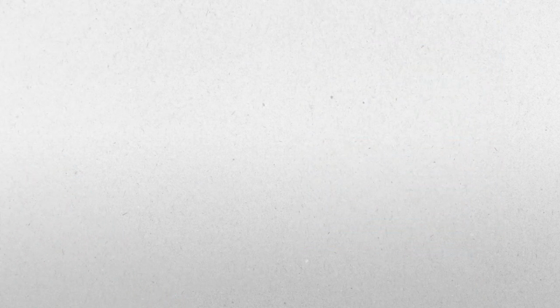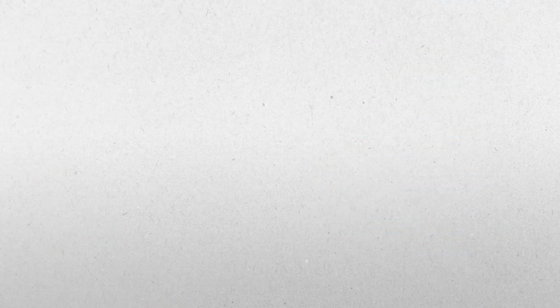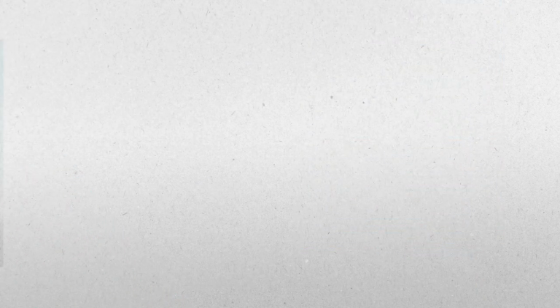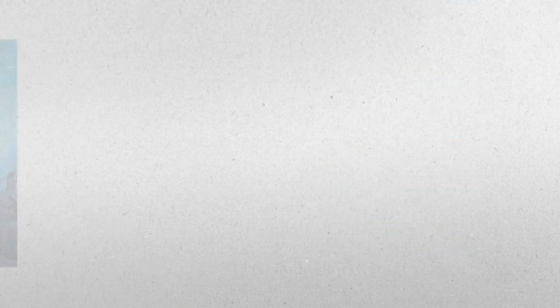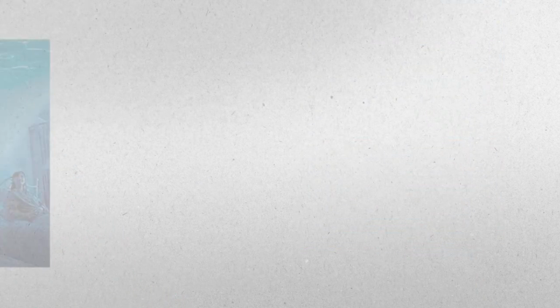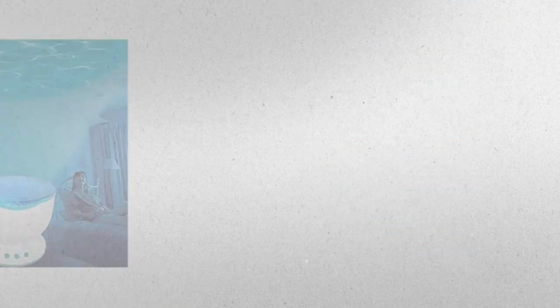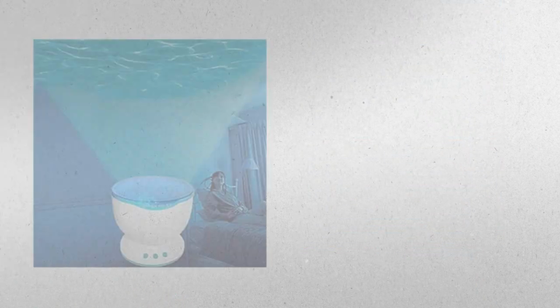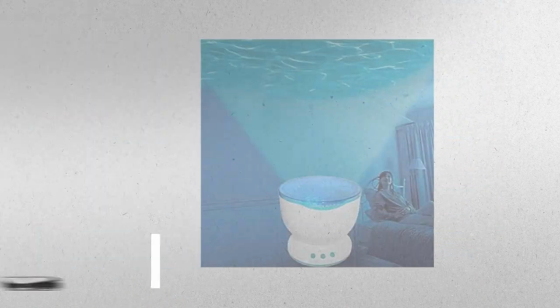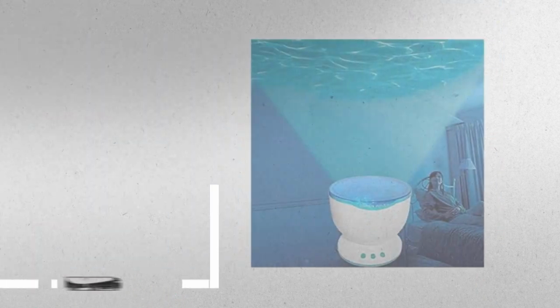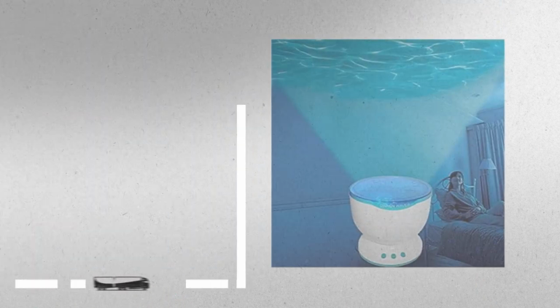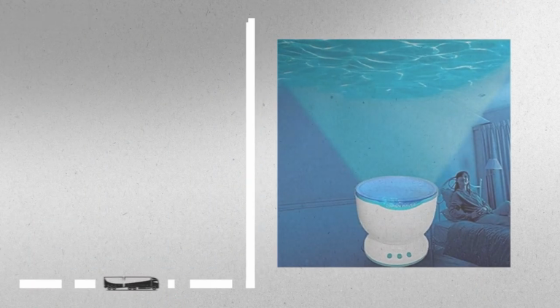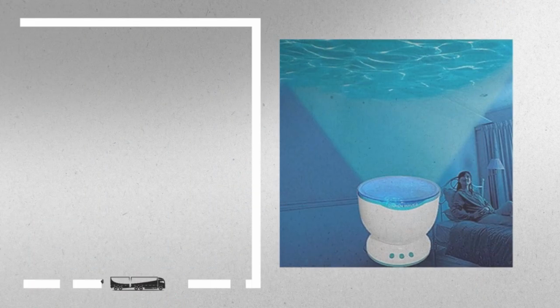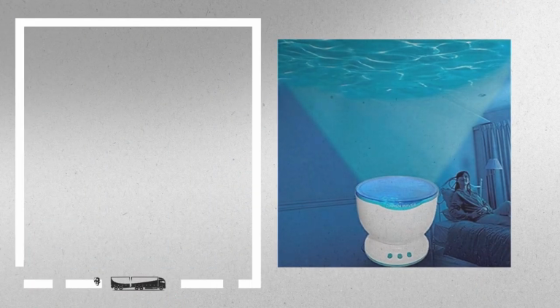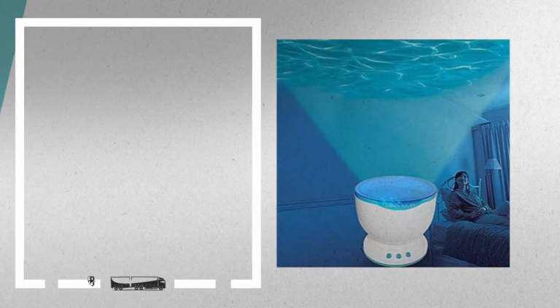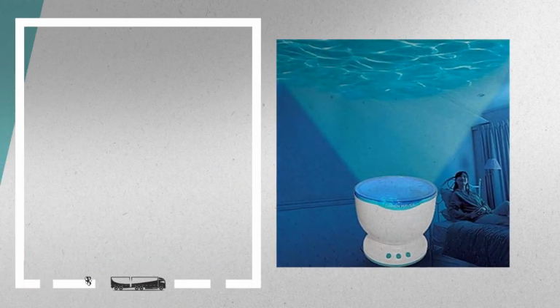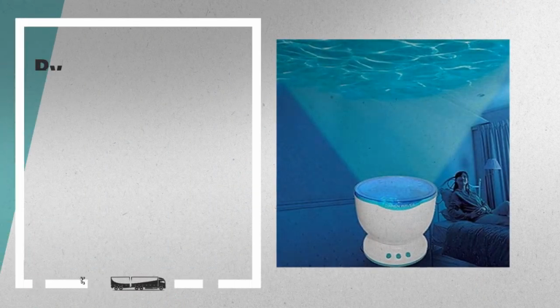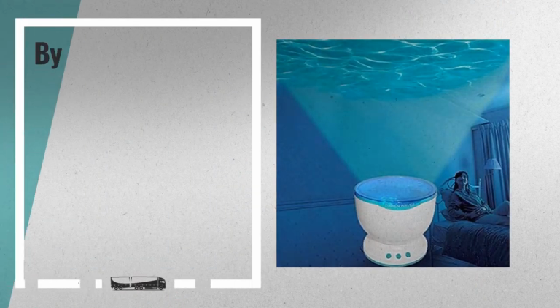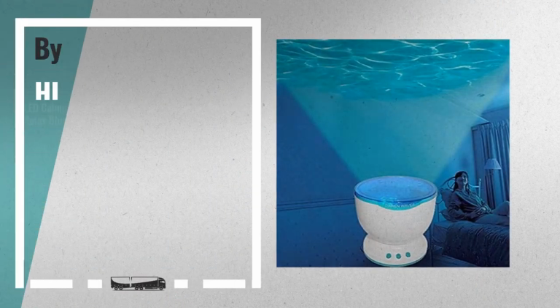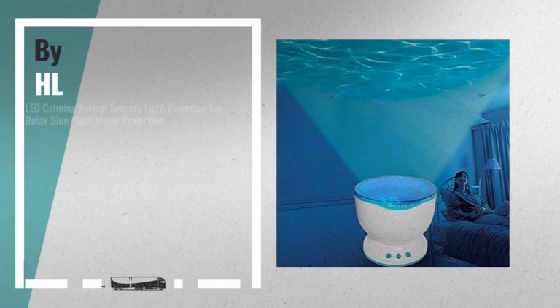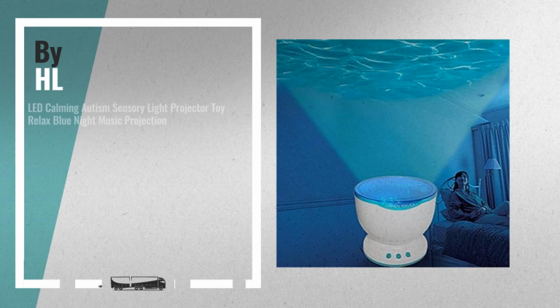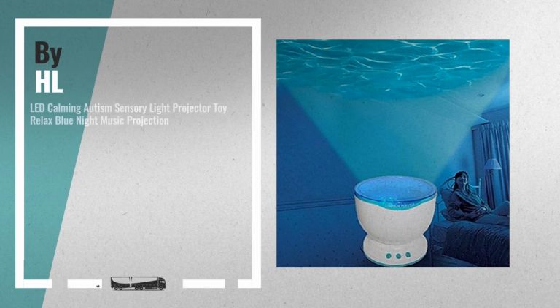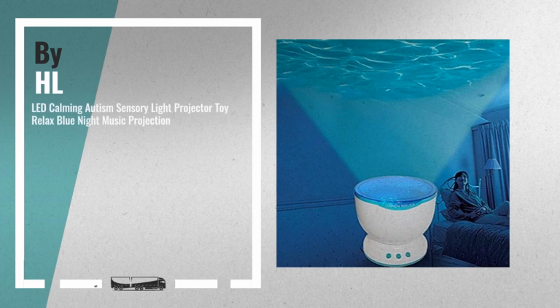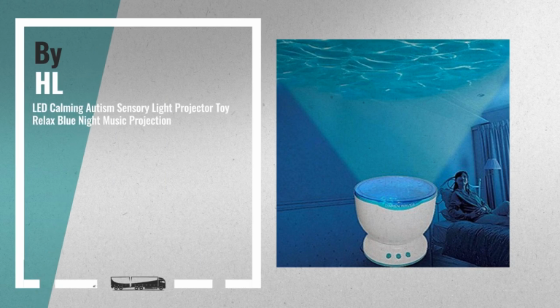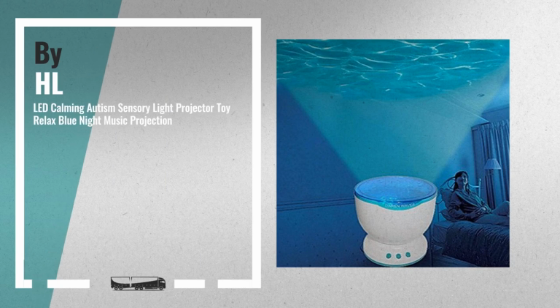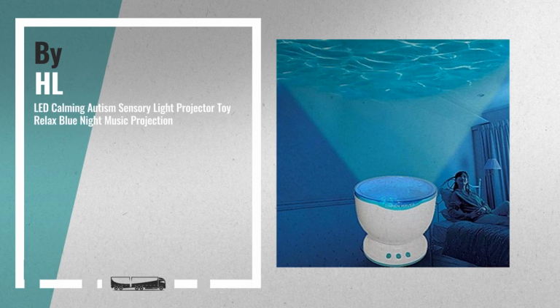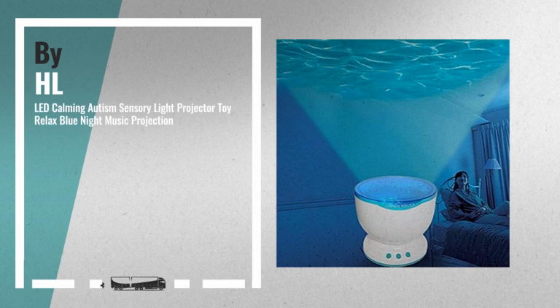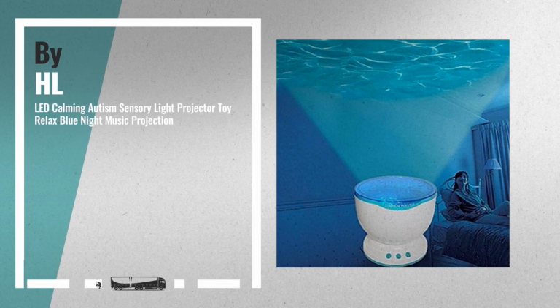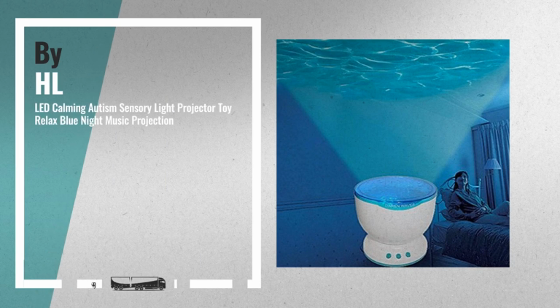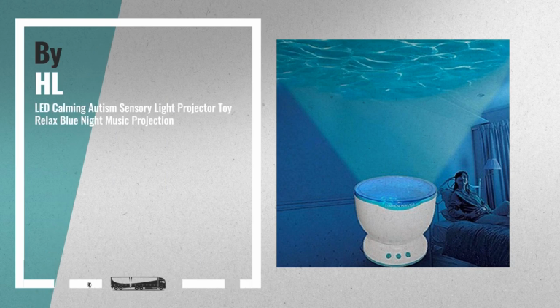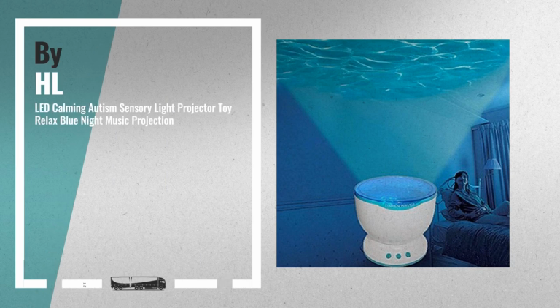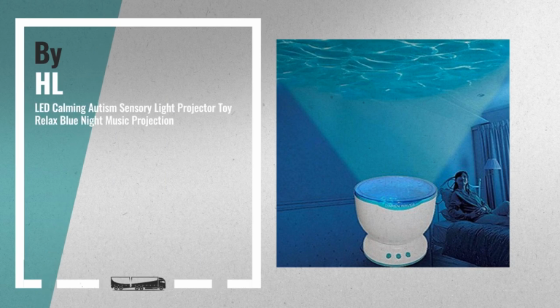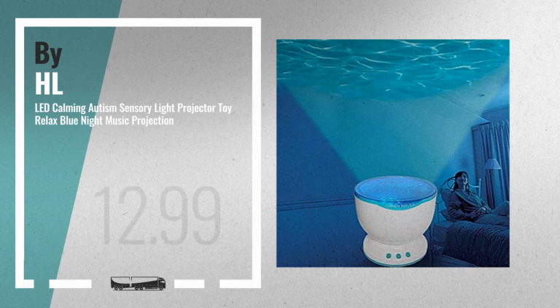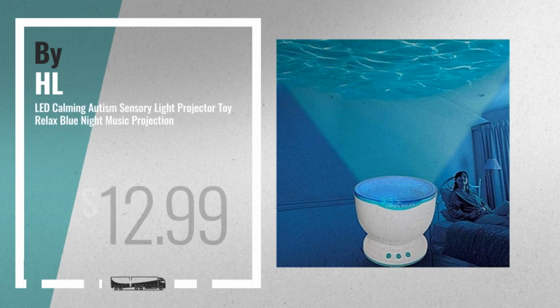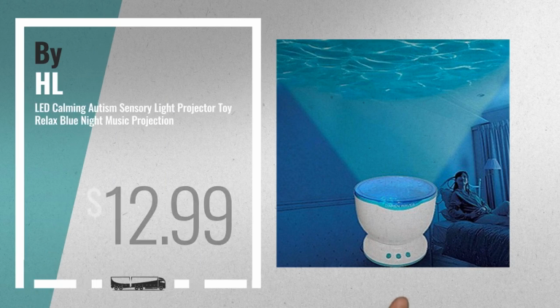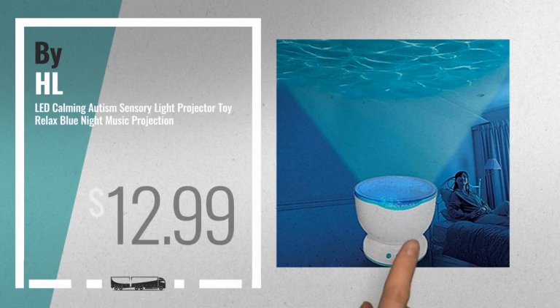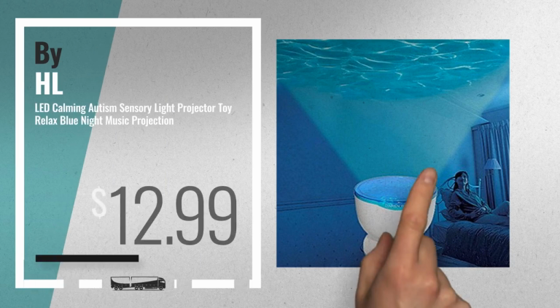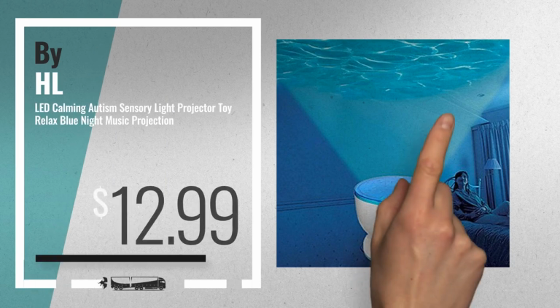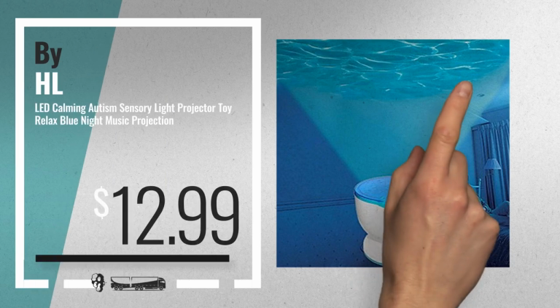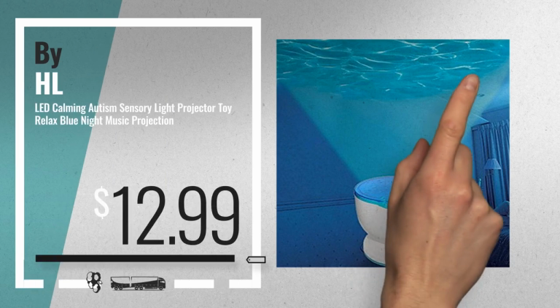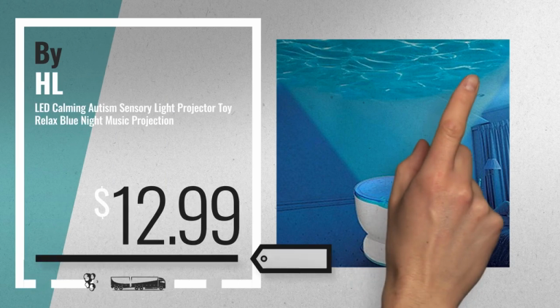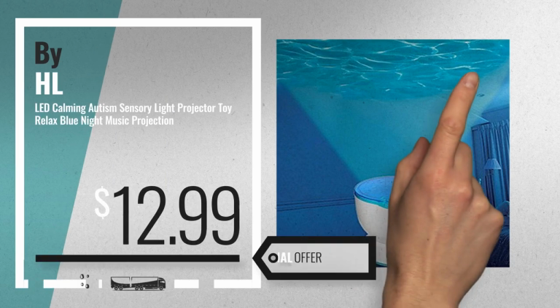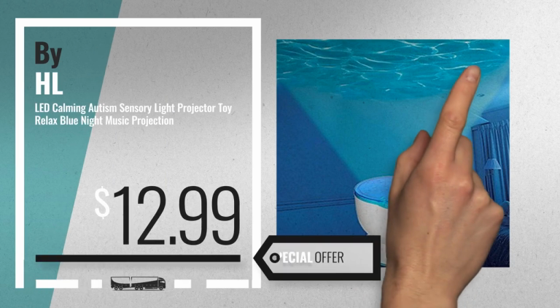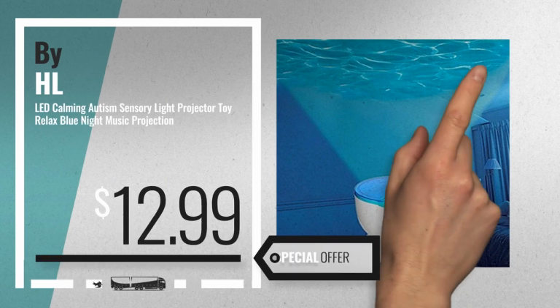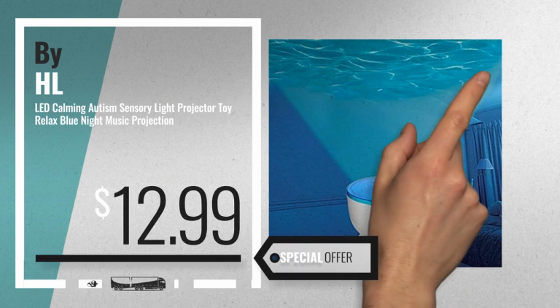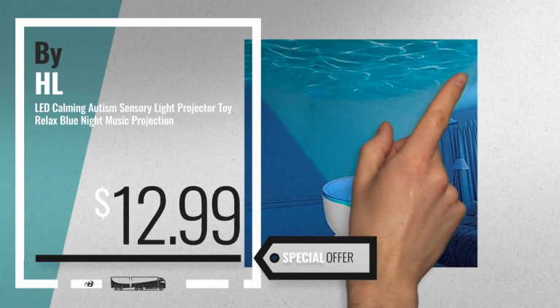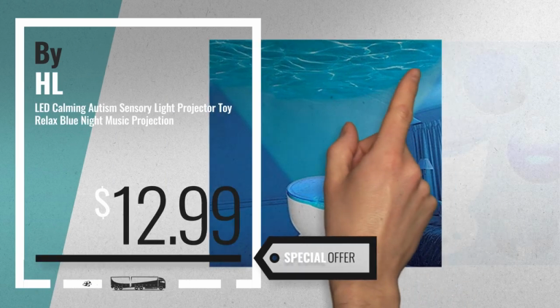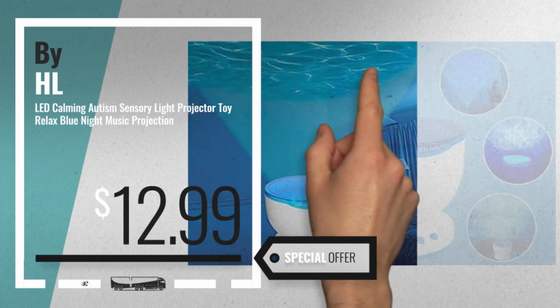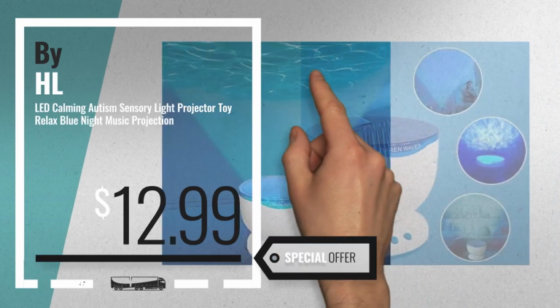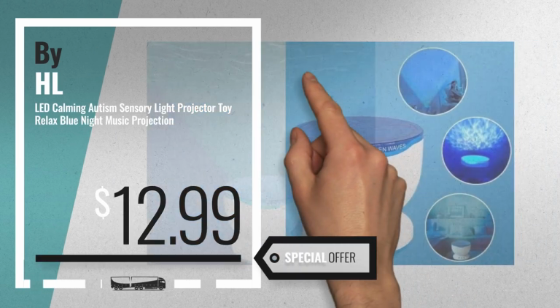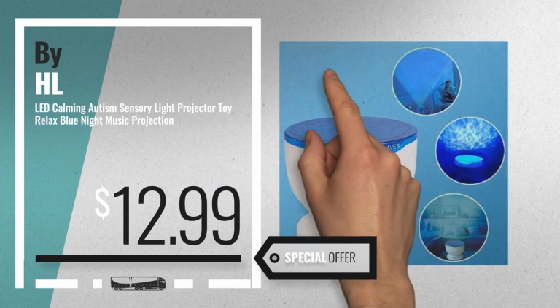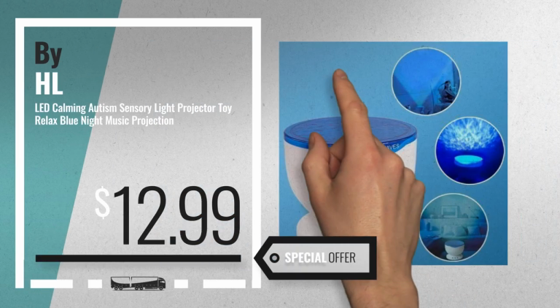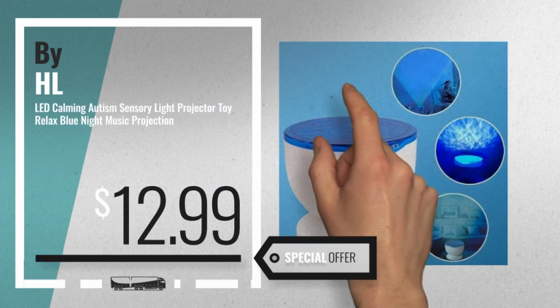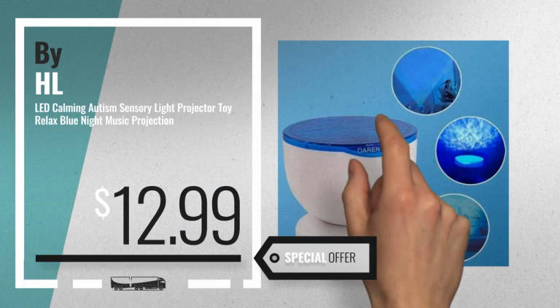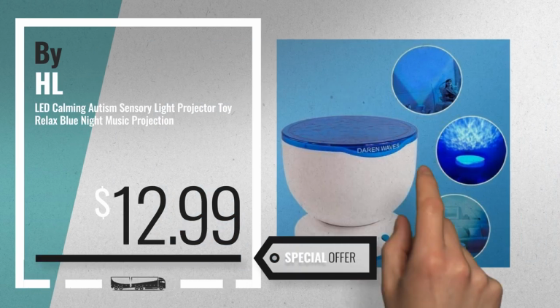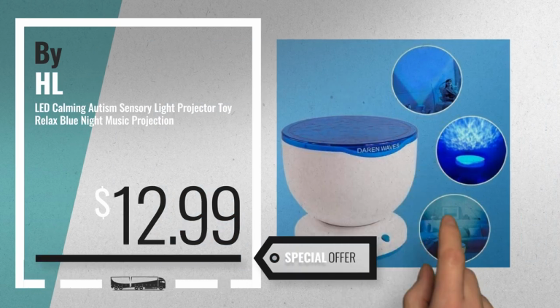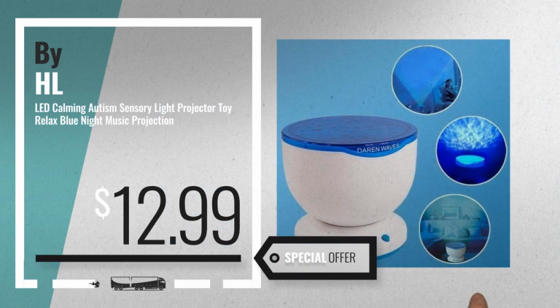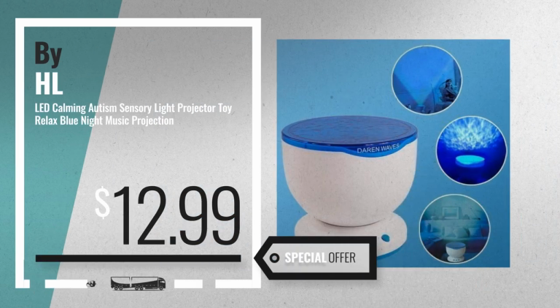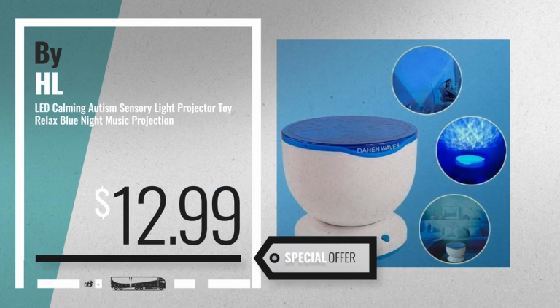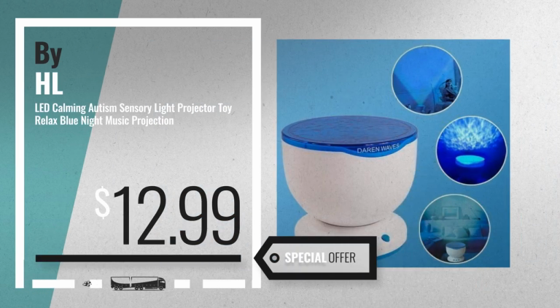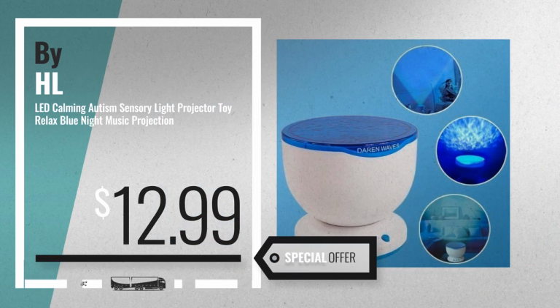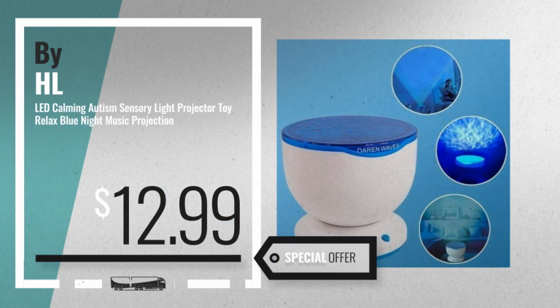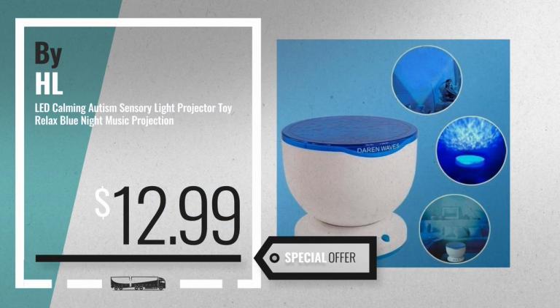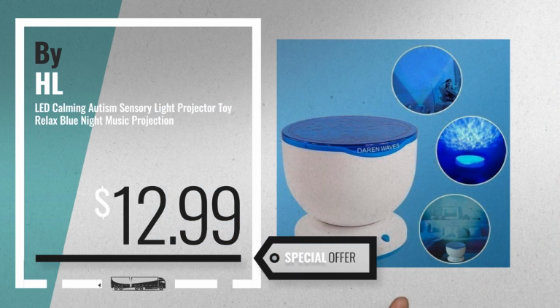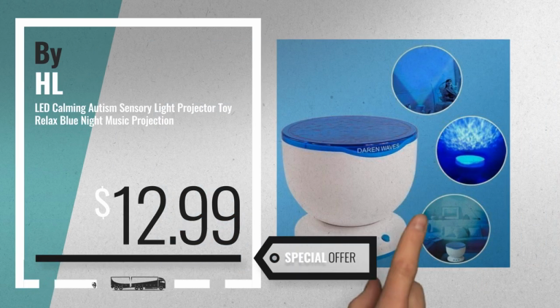Number 2, by HL. Available now on Amazon only at $12.99.